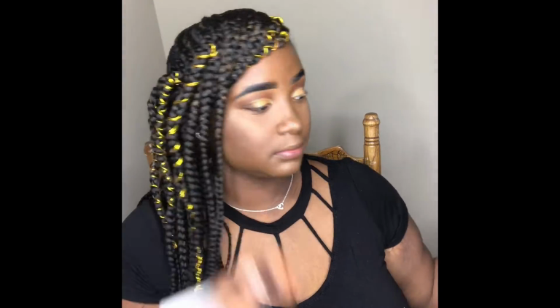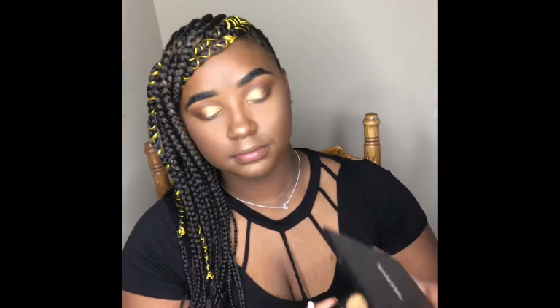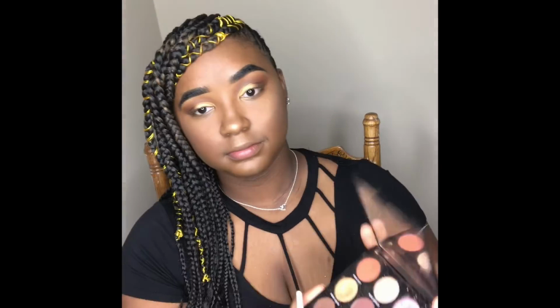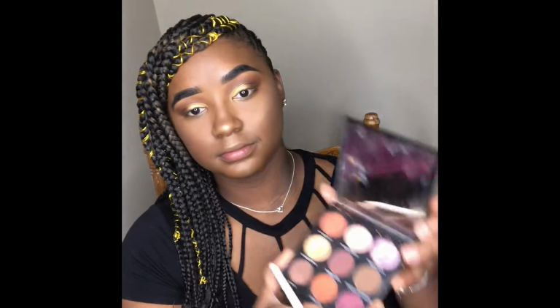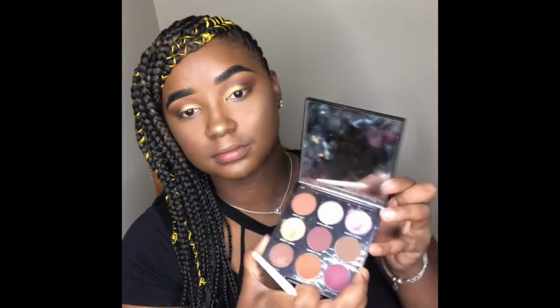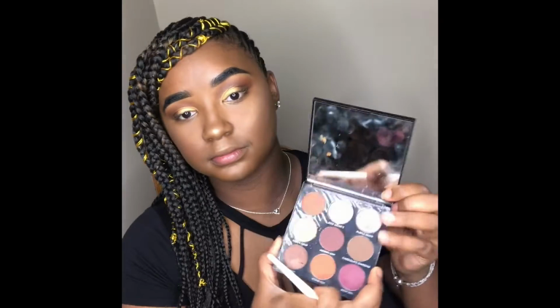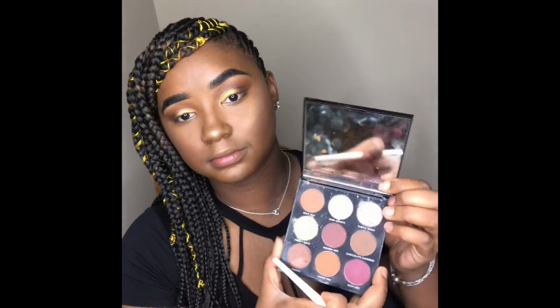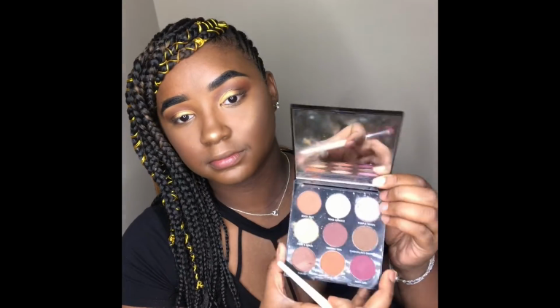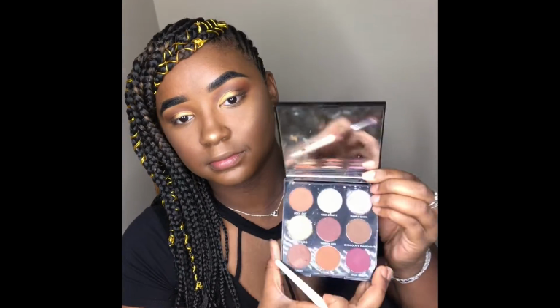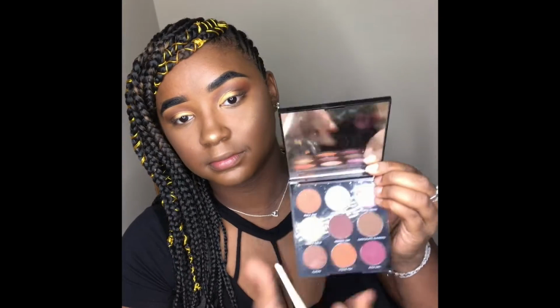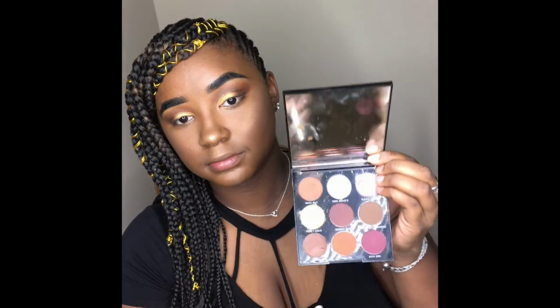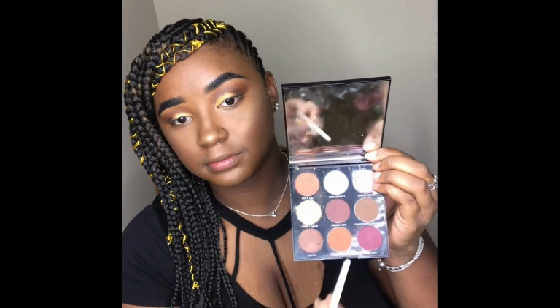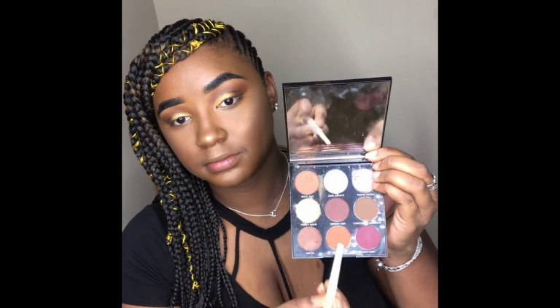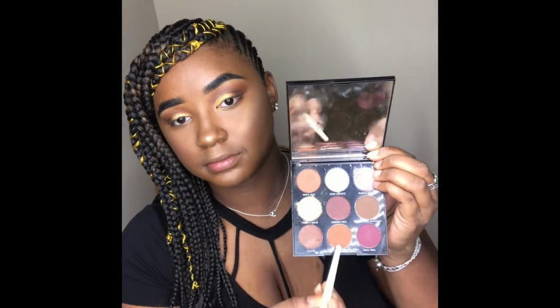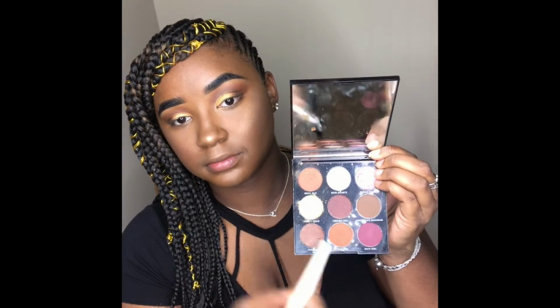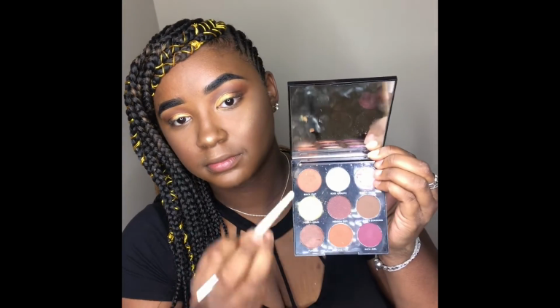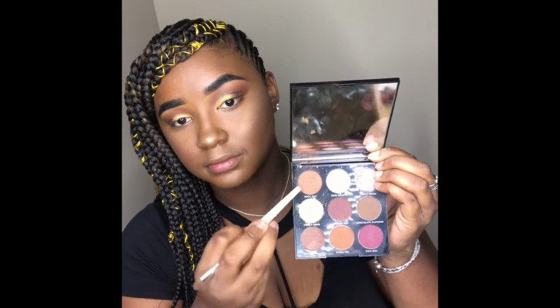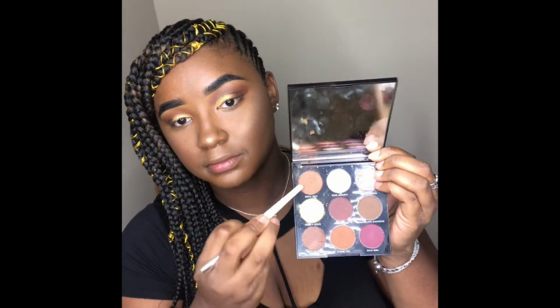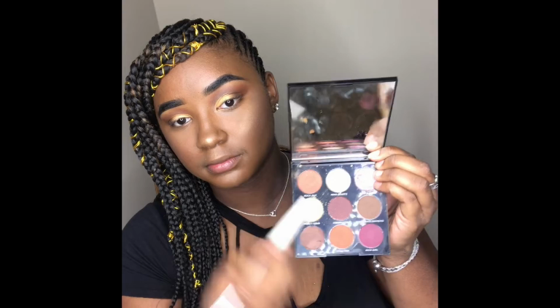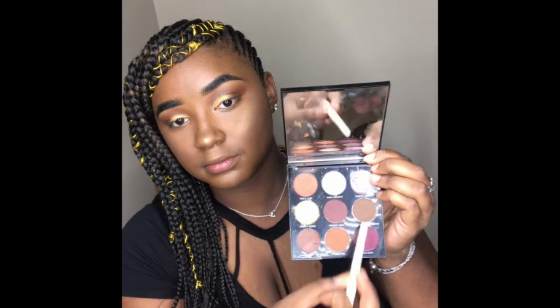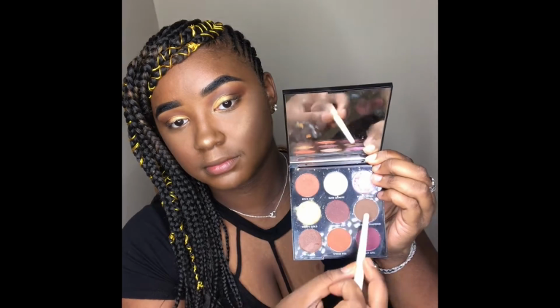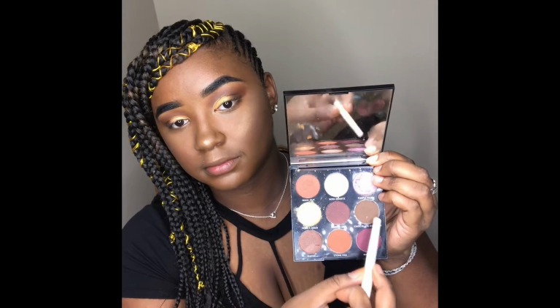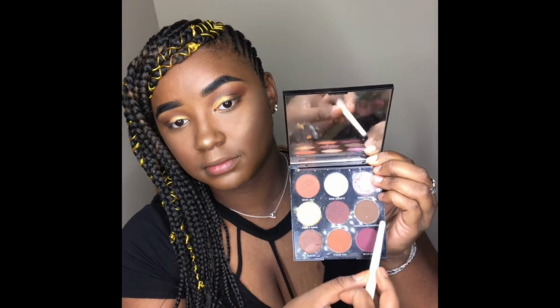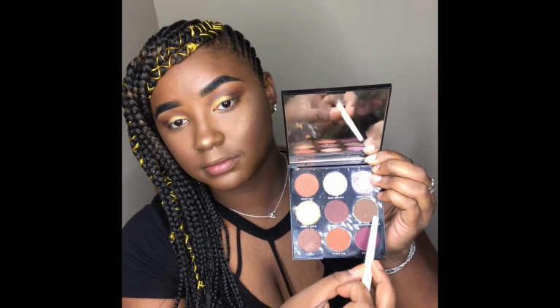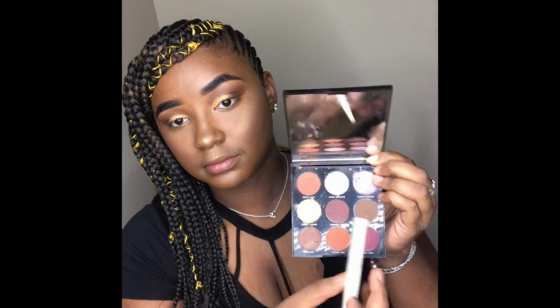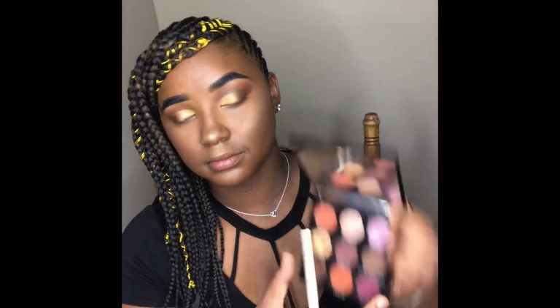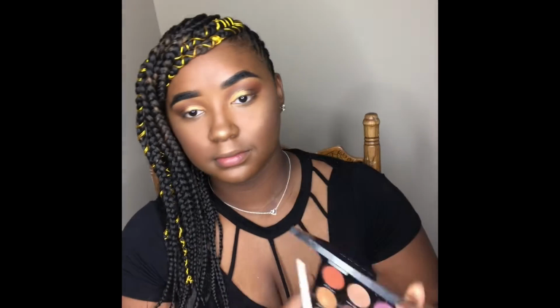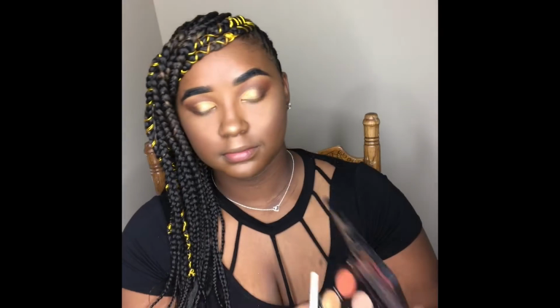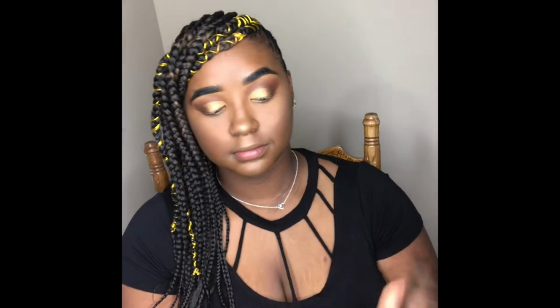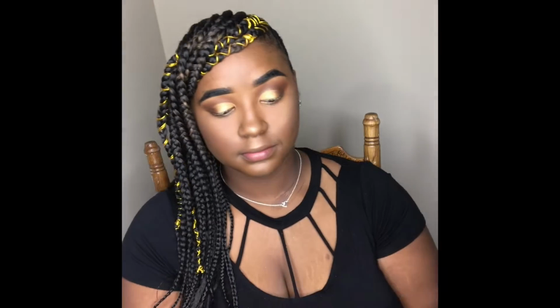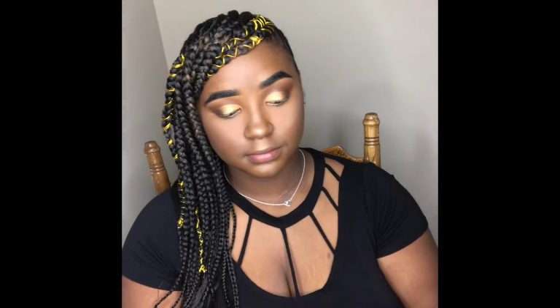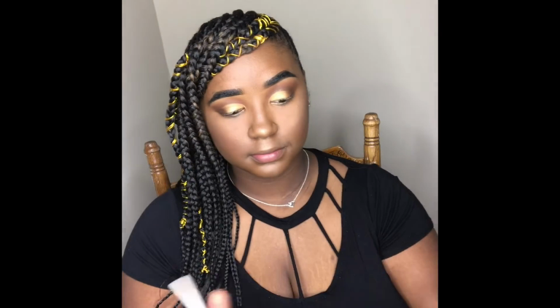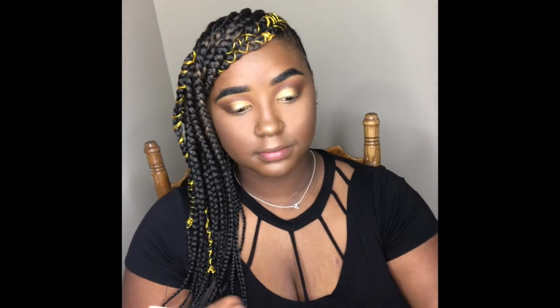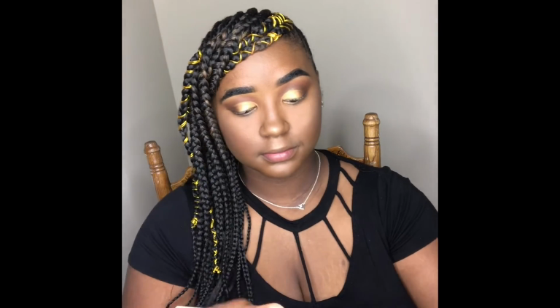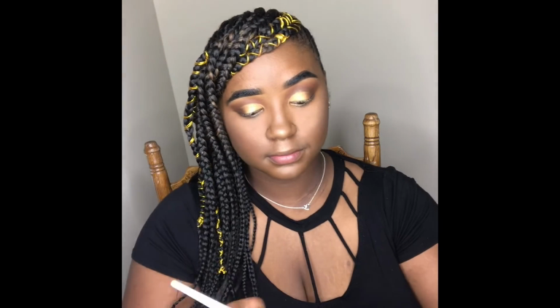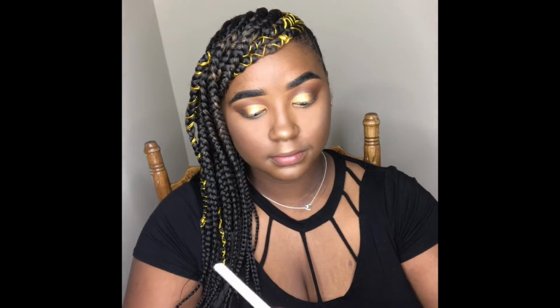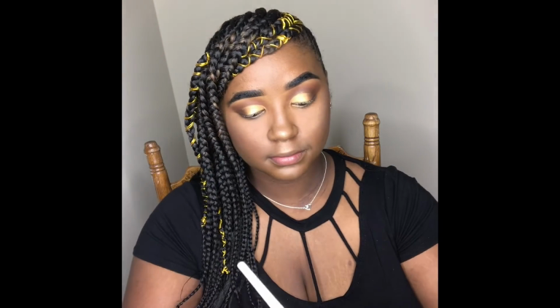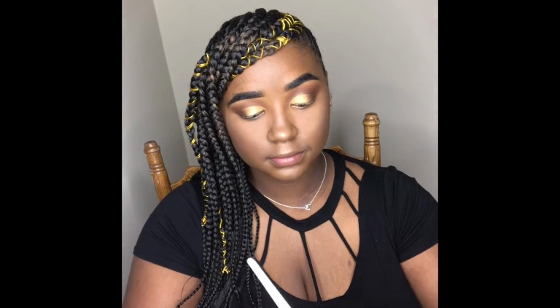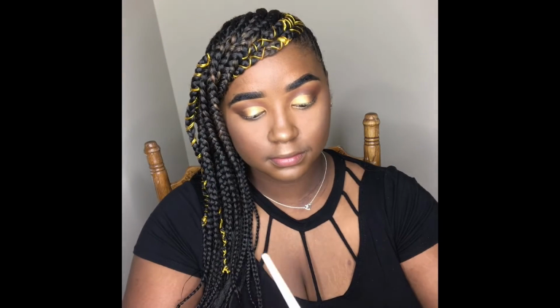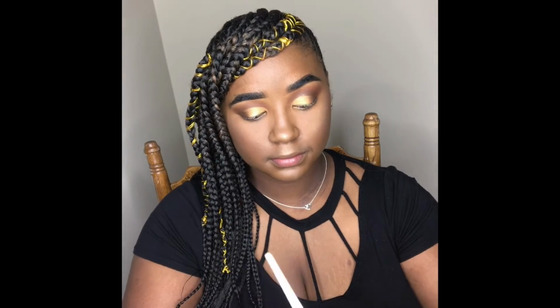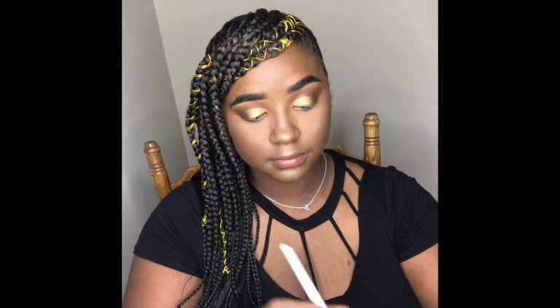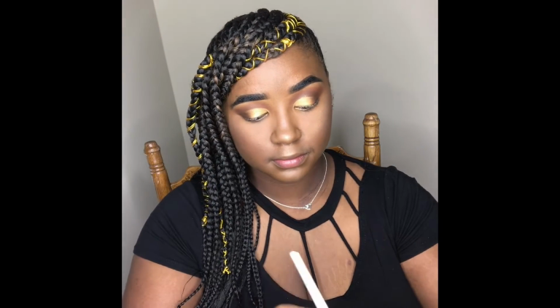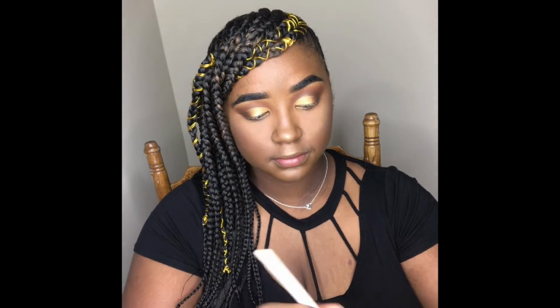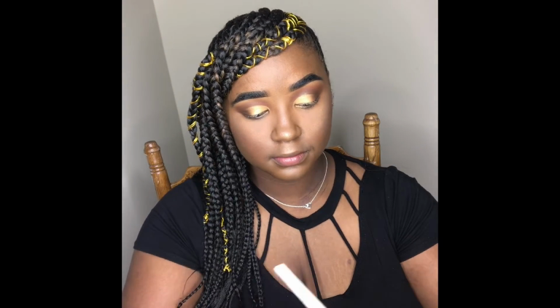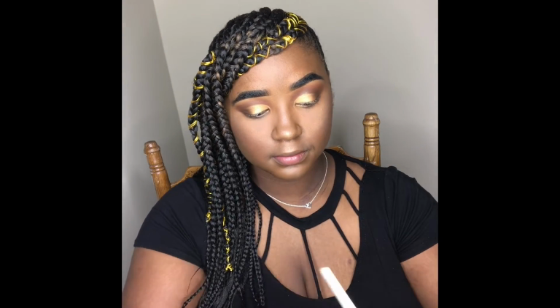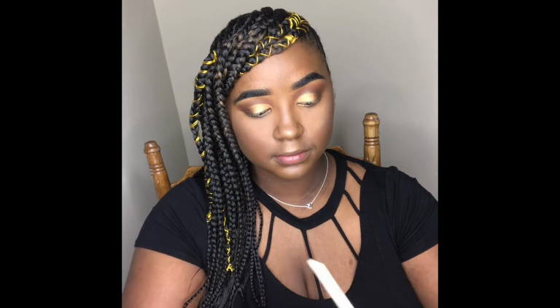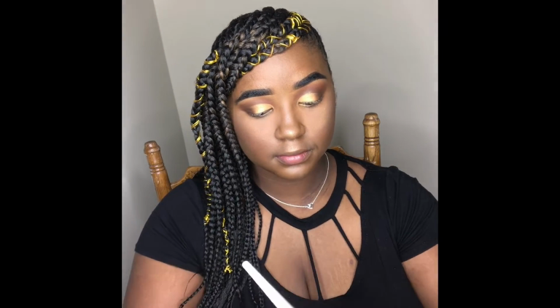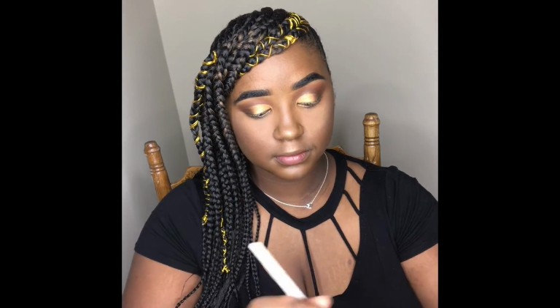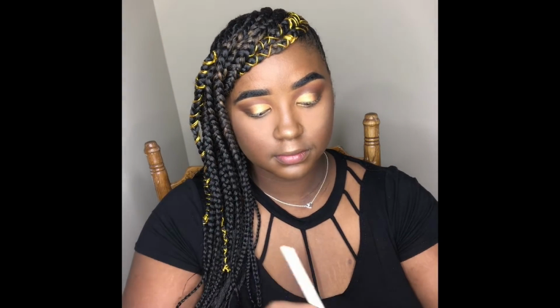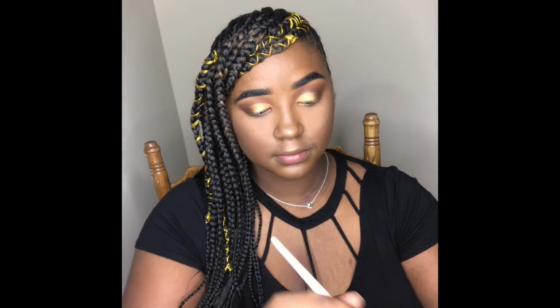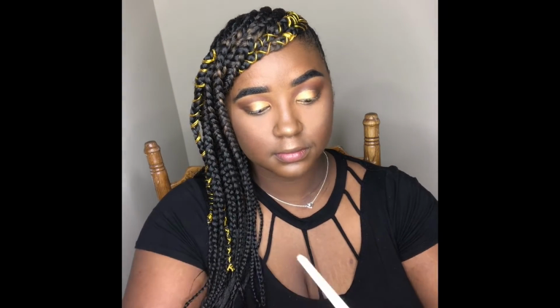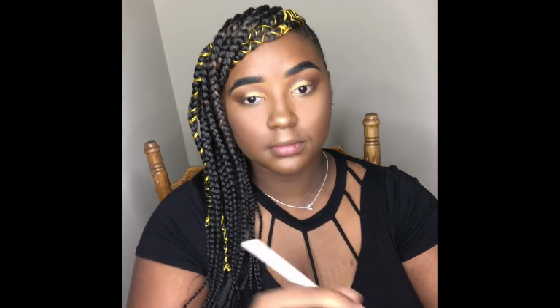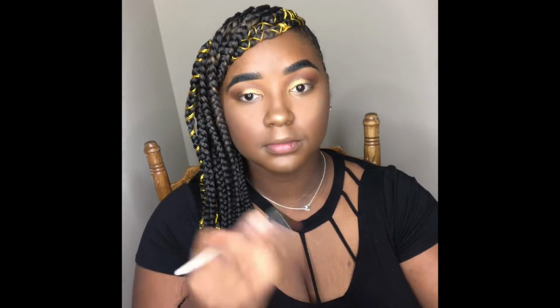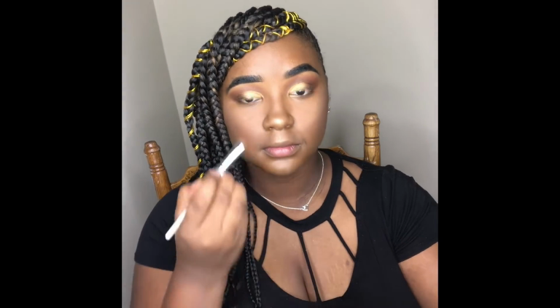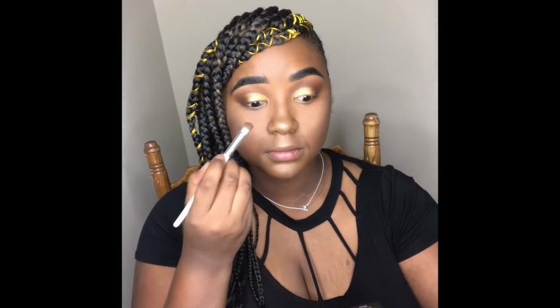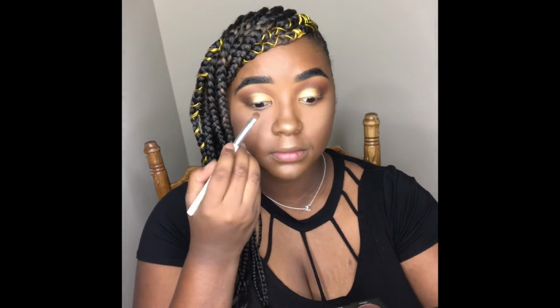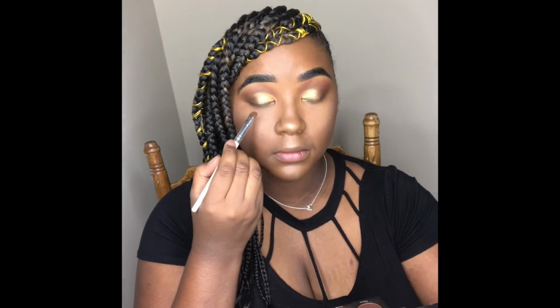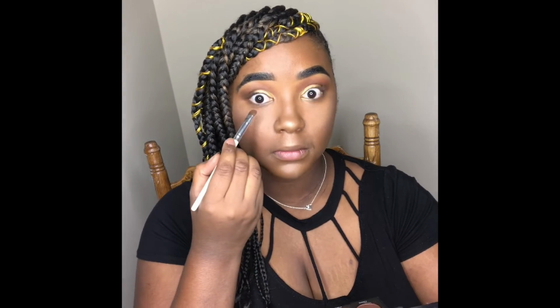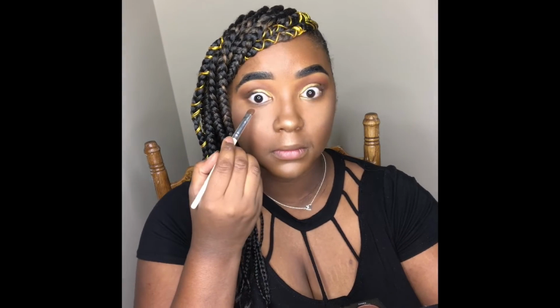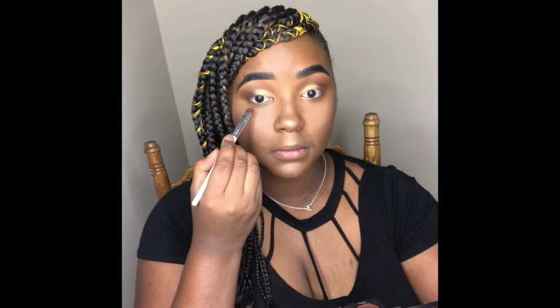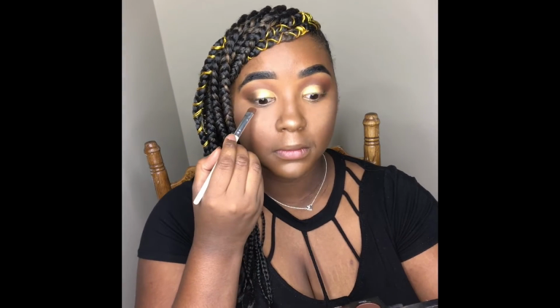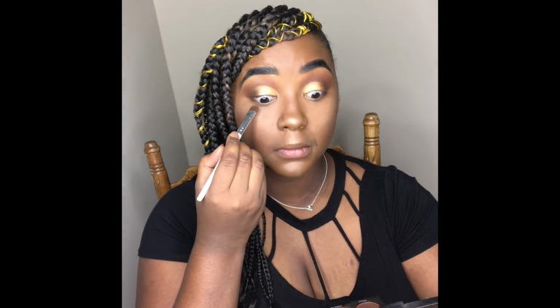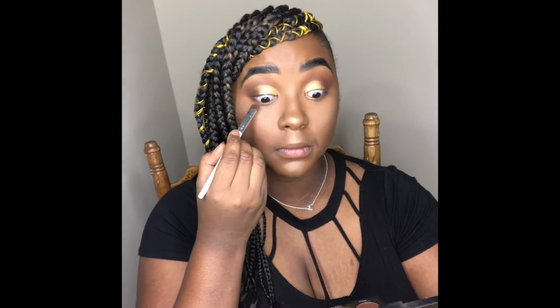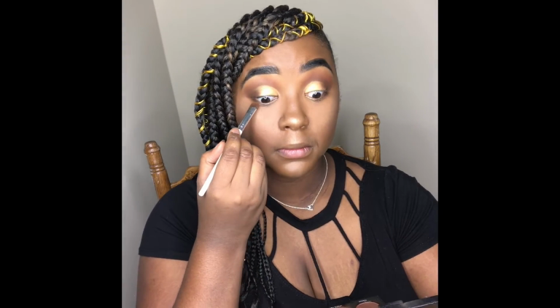Now I'm going back into my Morphe Jewel Crew Palette and I'm taking those two oranges and that brown shade I used earlier to smoke out my lower lash line.